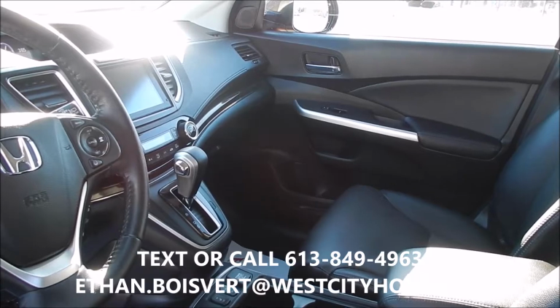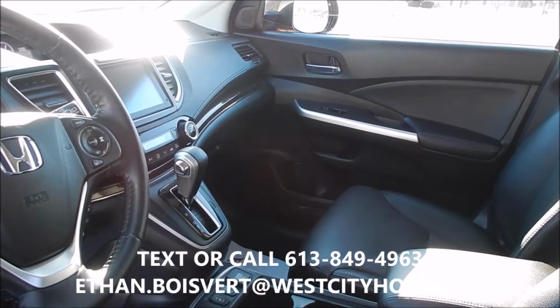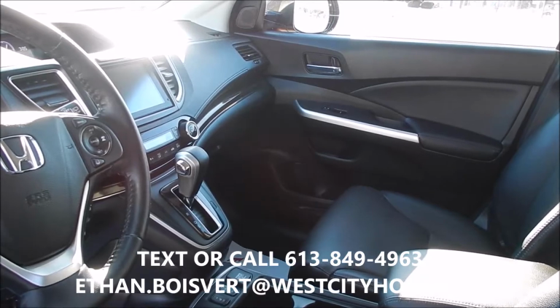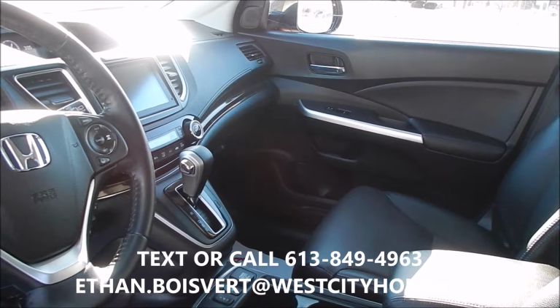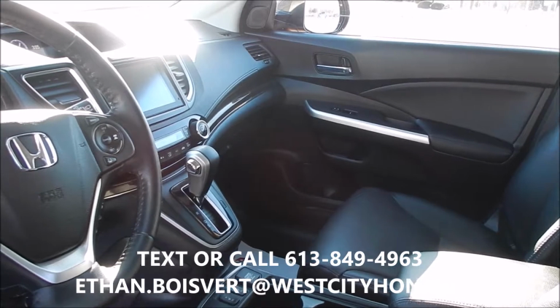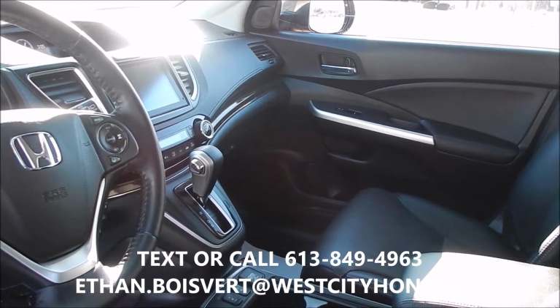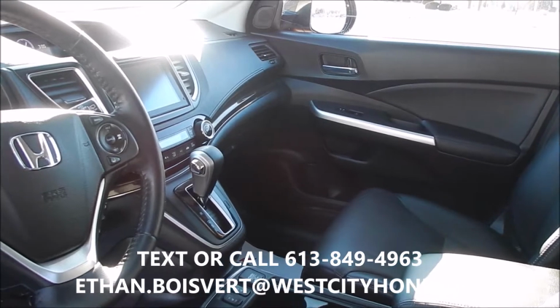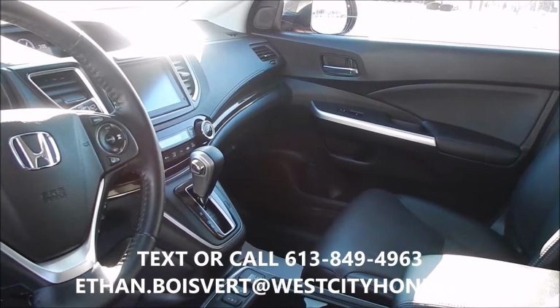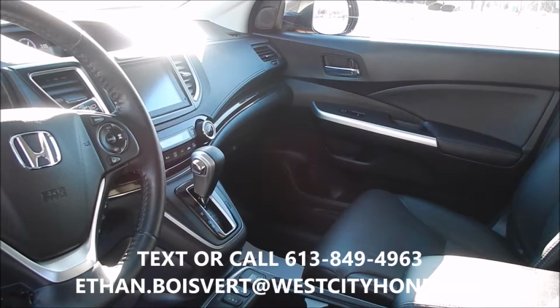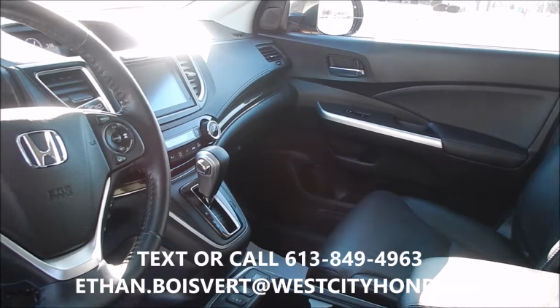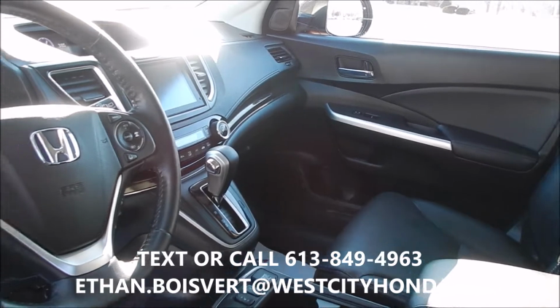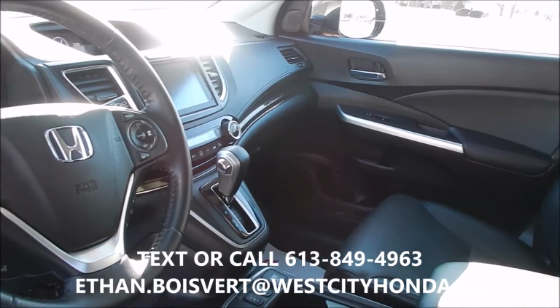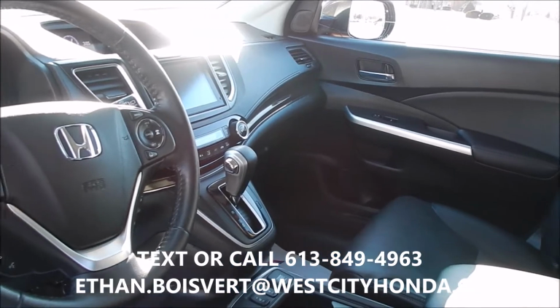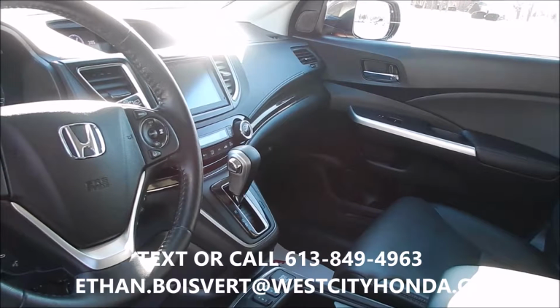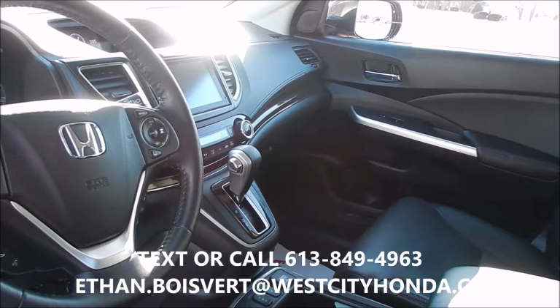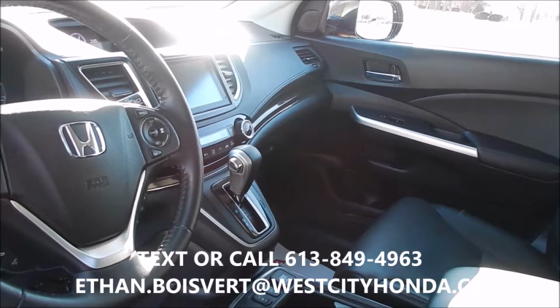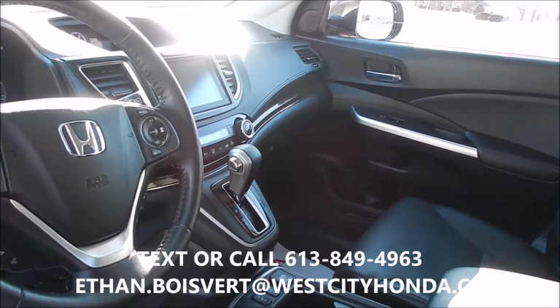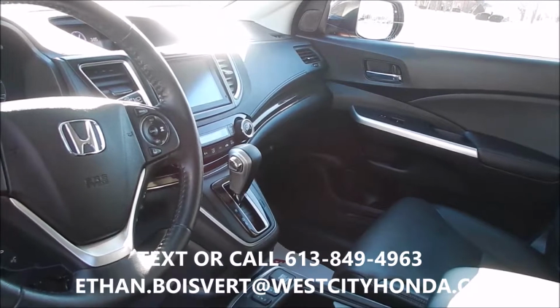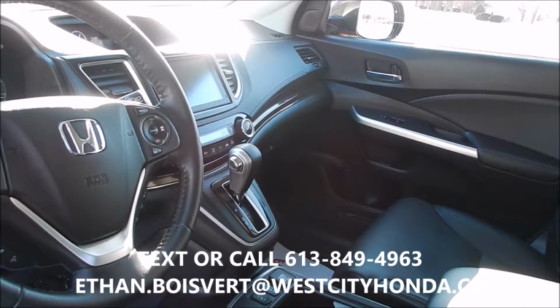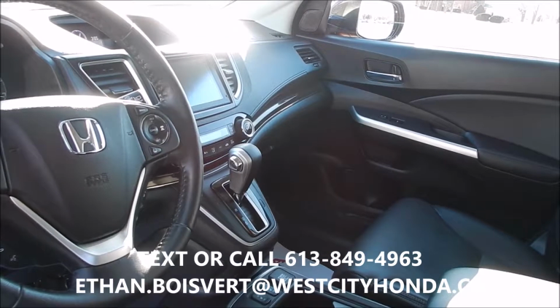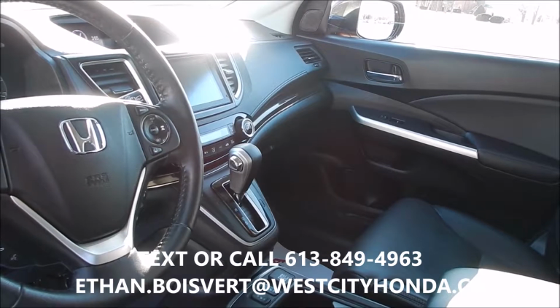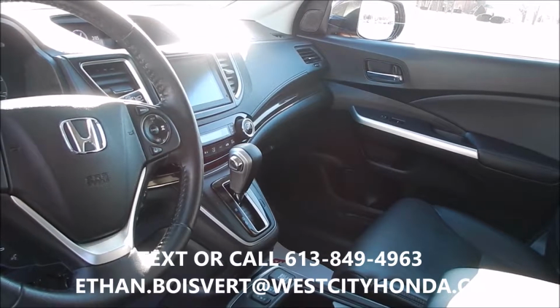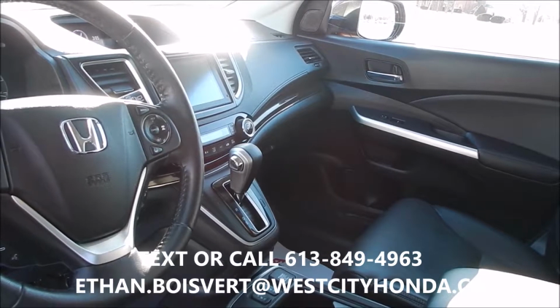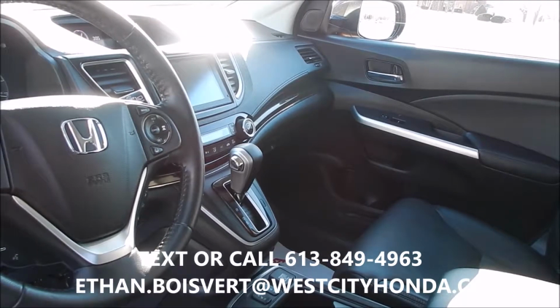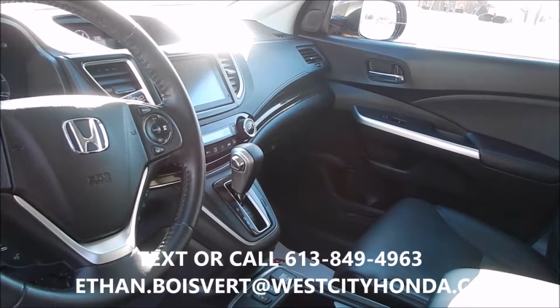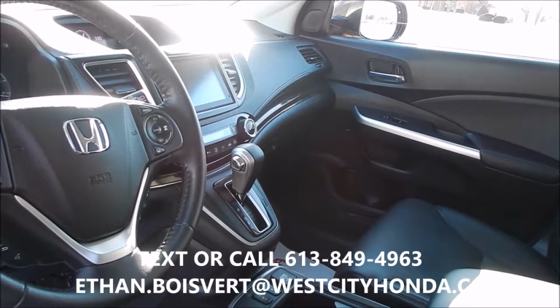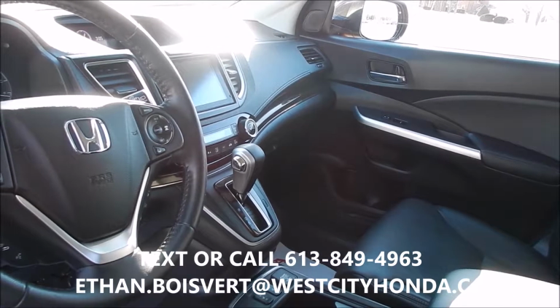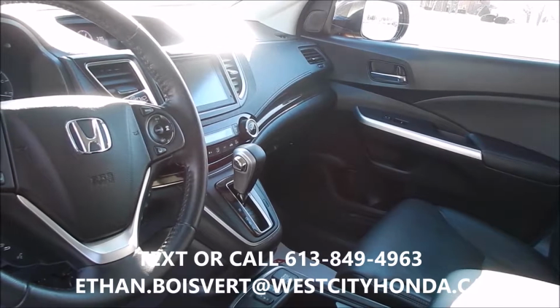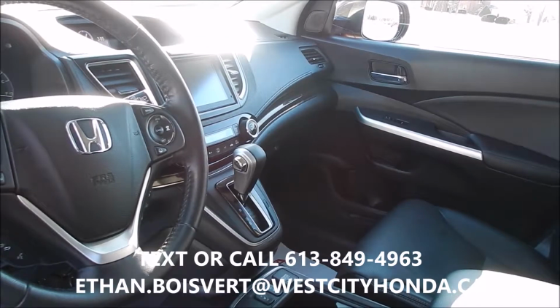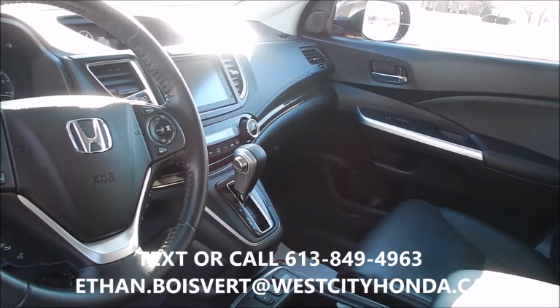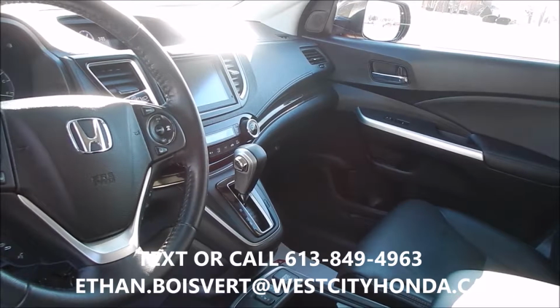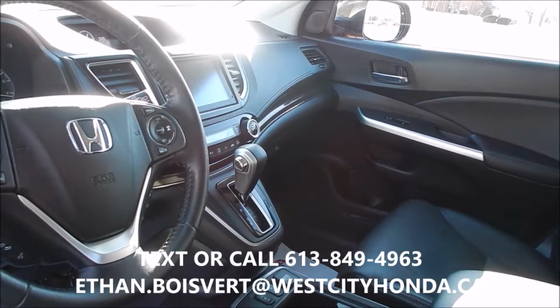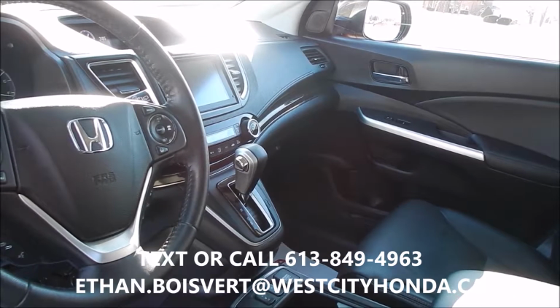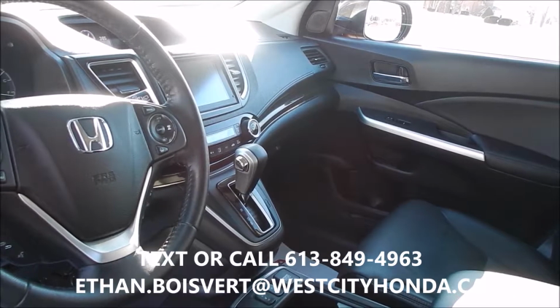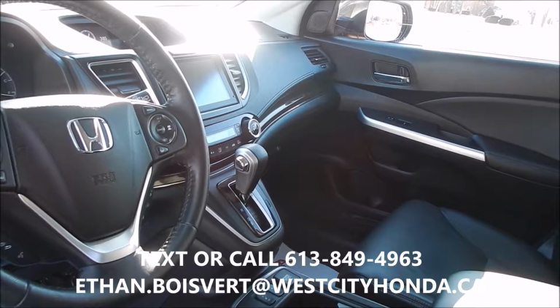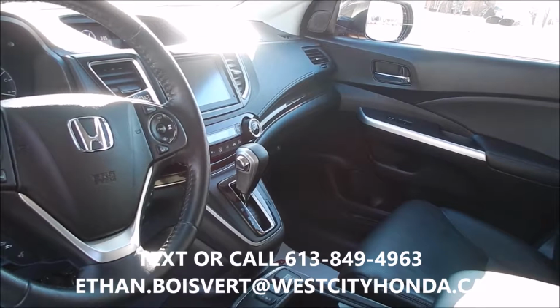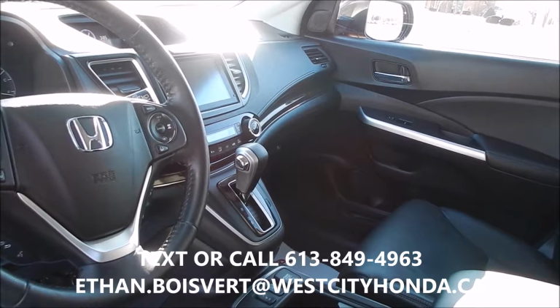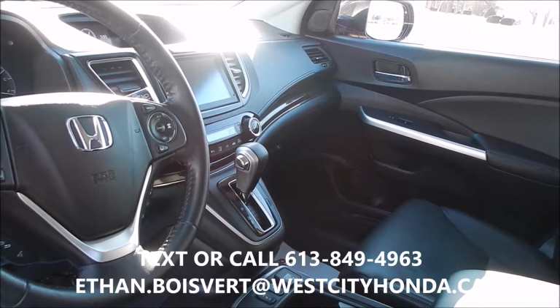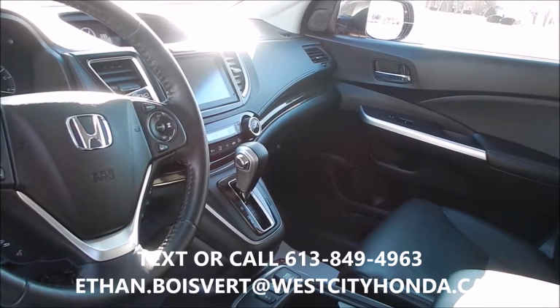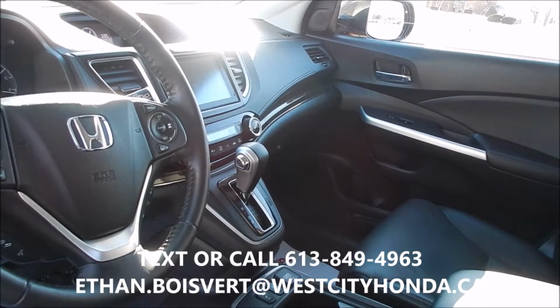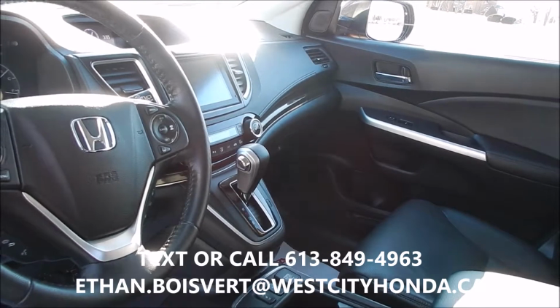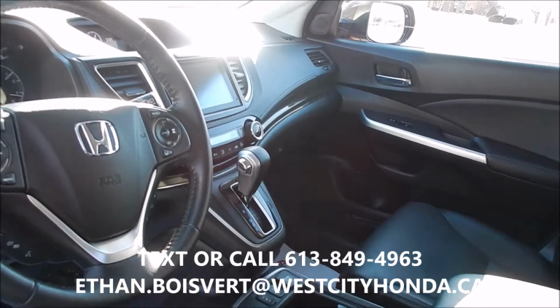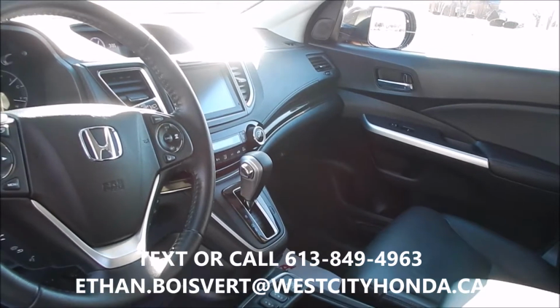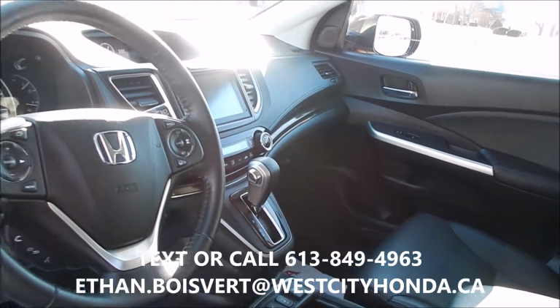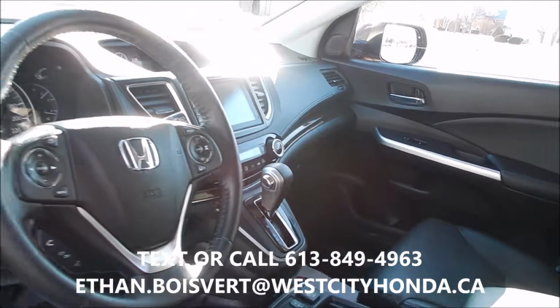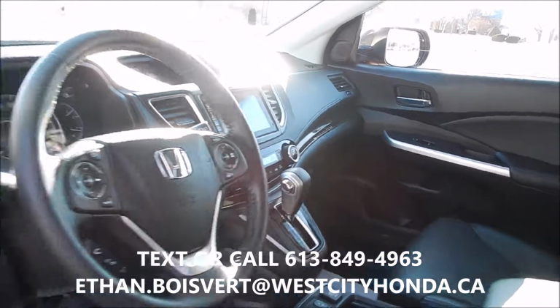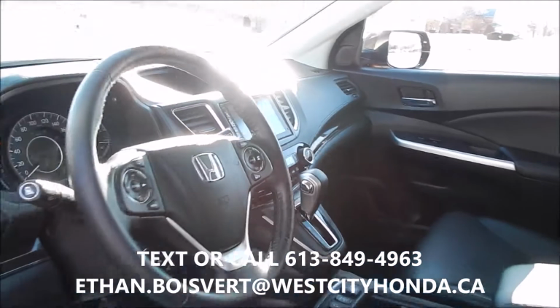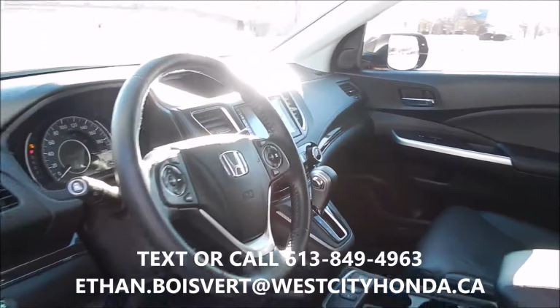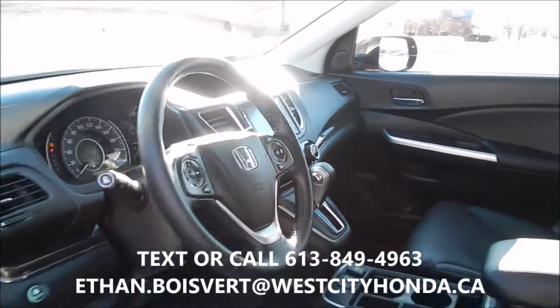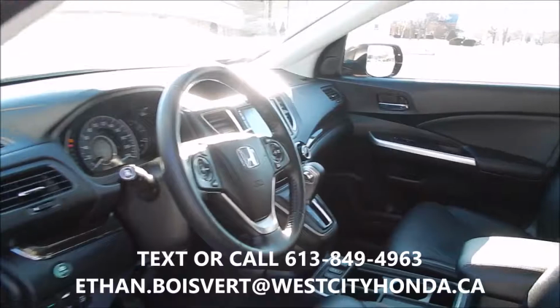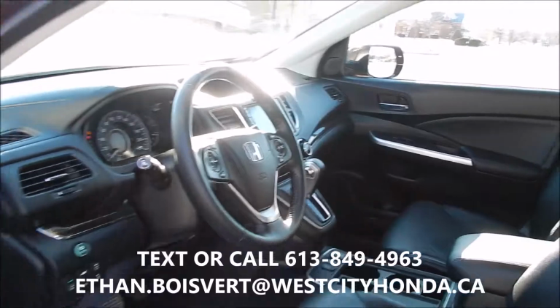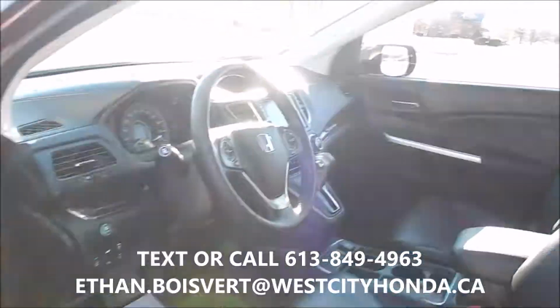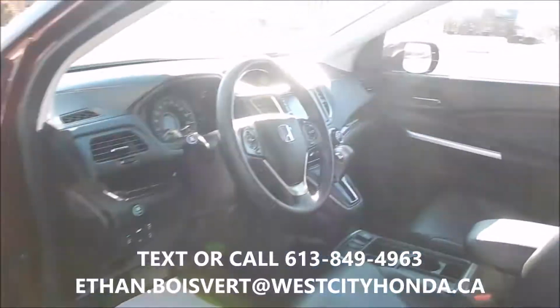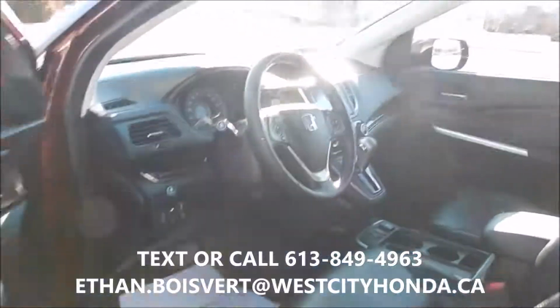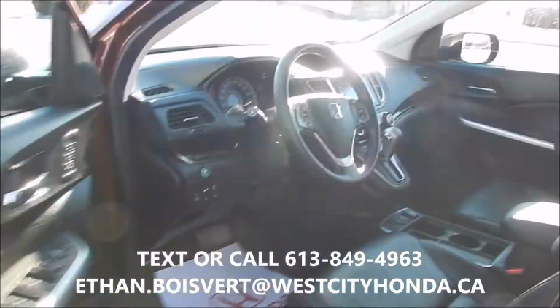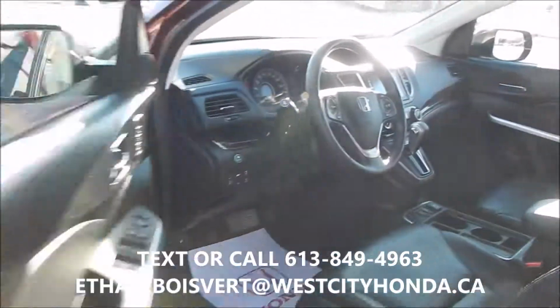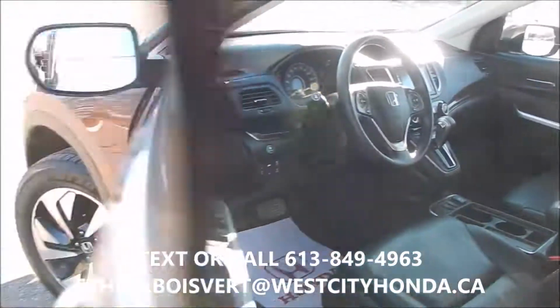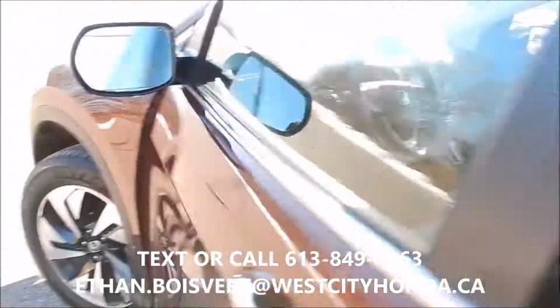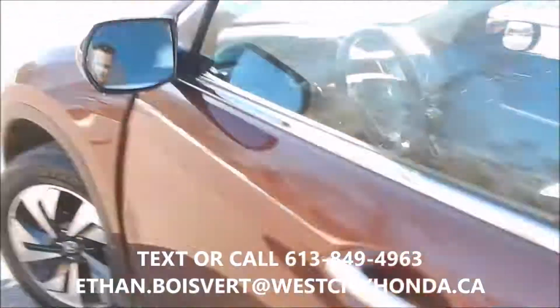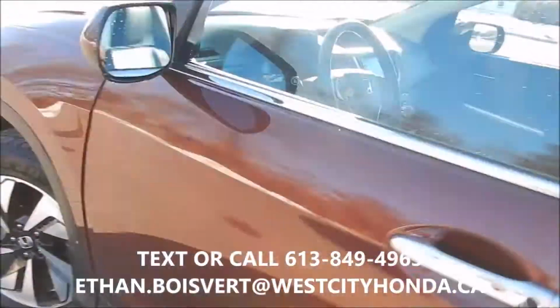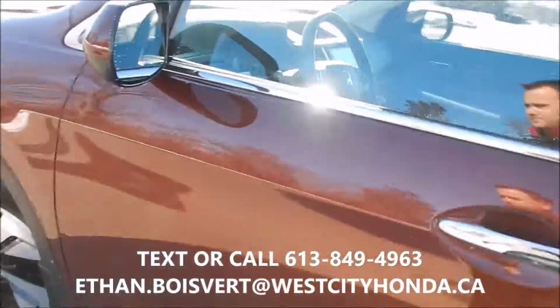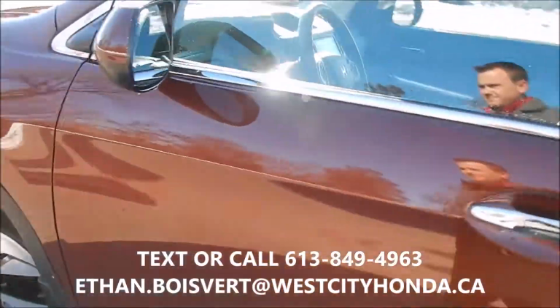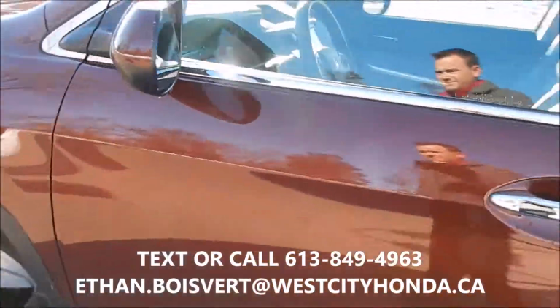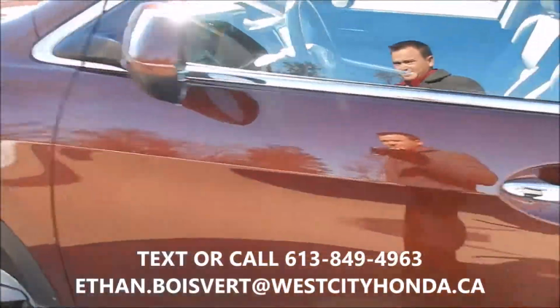Dual seat memory. Power driver's seat. Heated front seats. Nice black perforated leather.